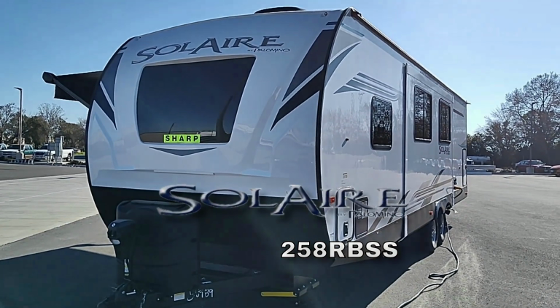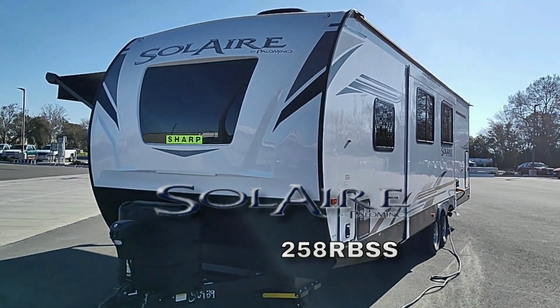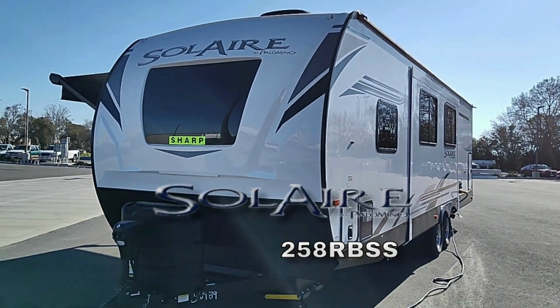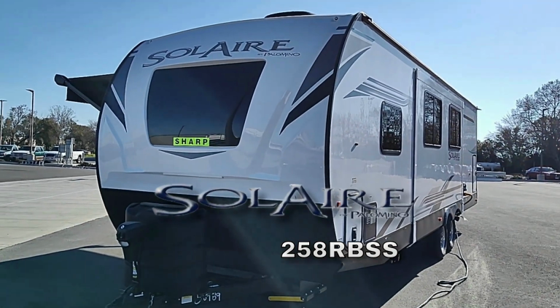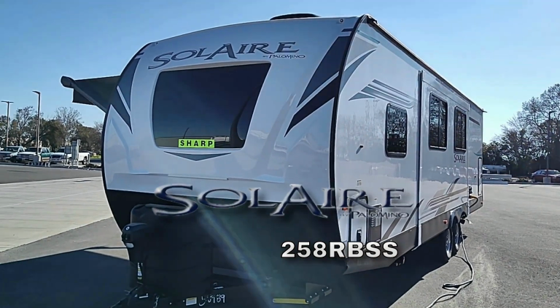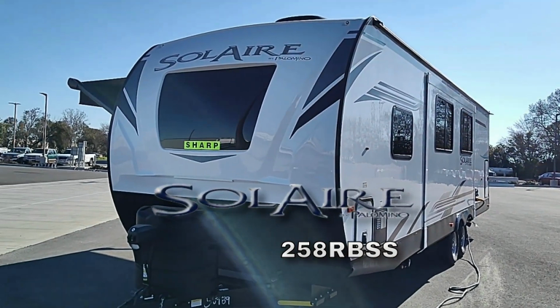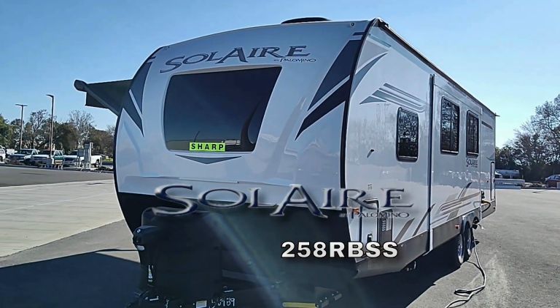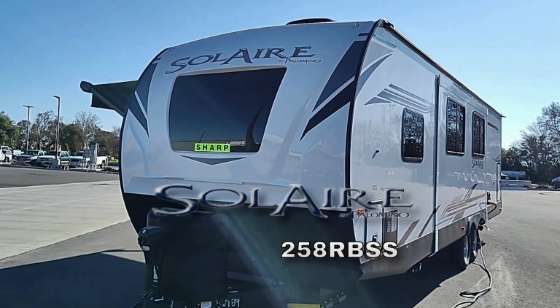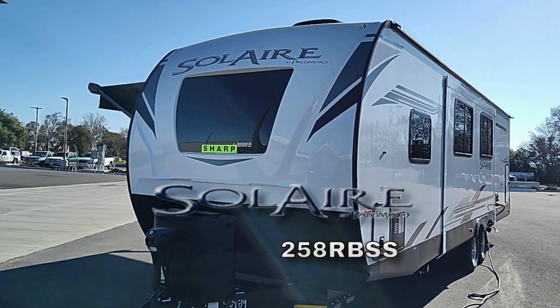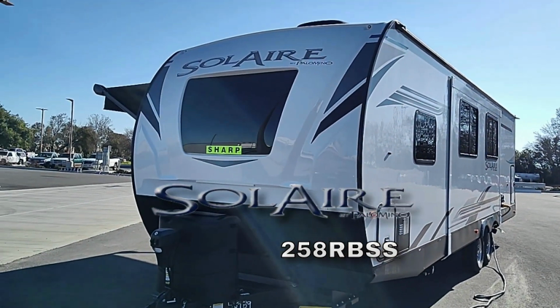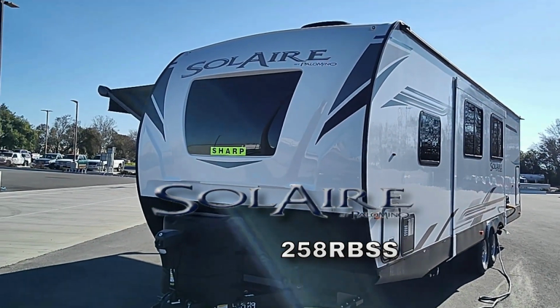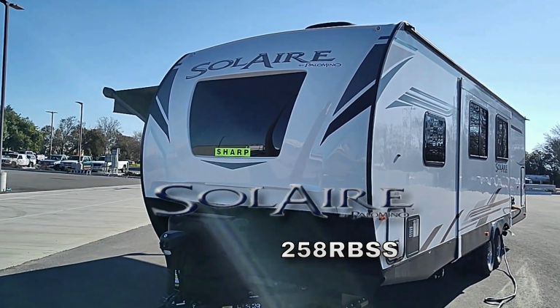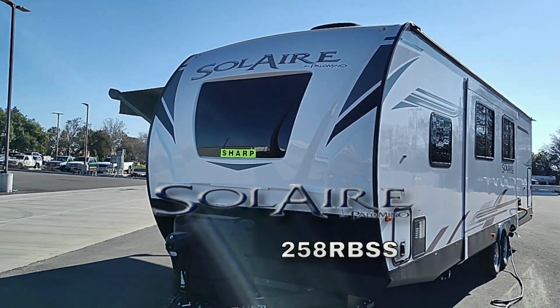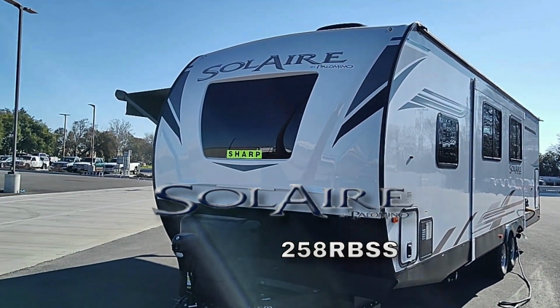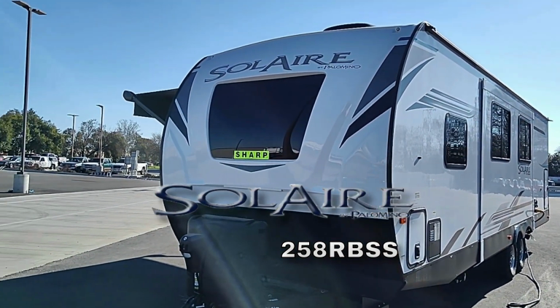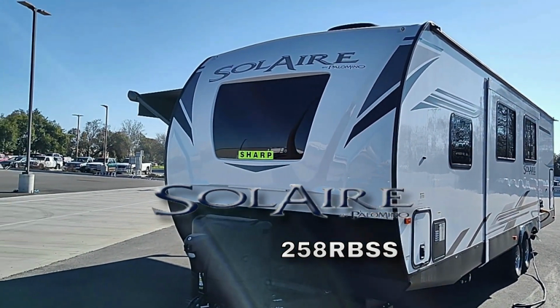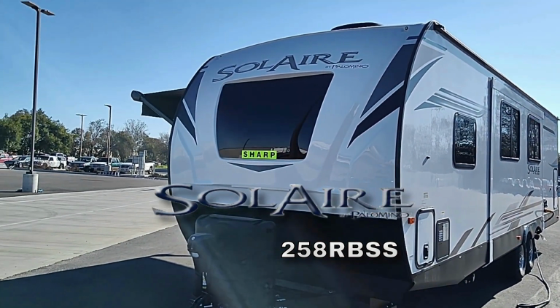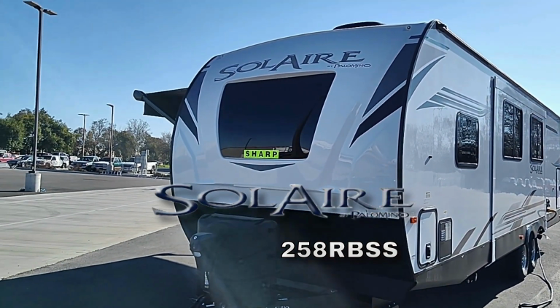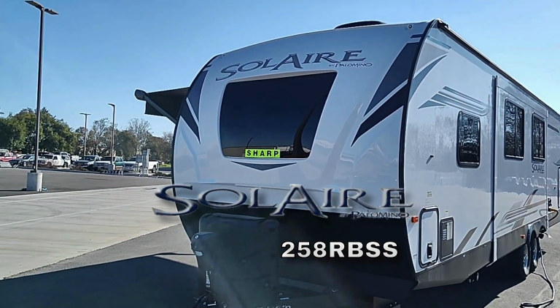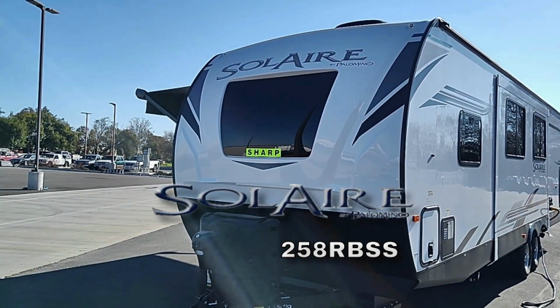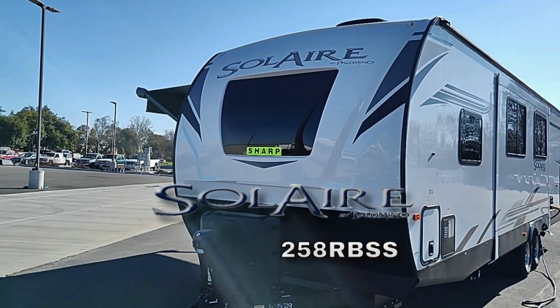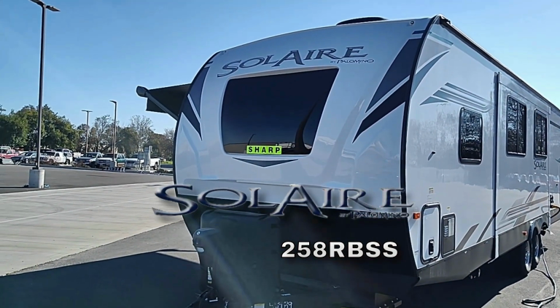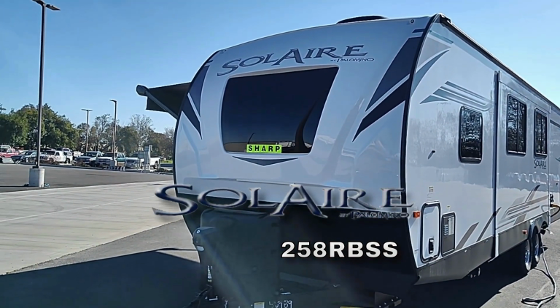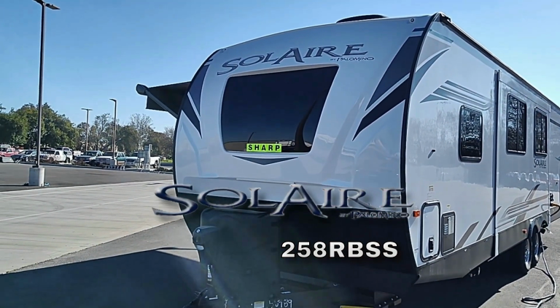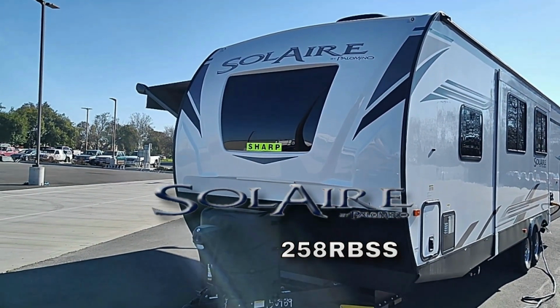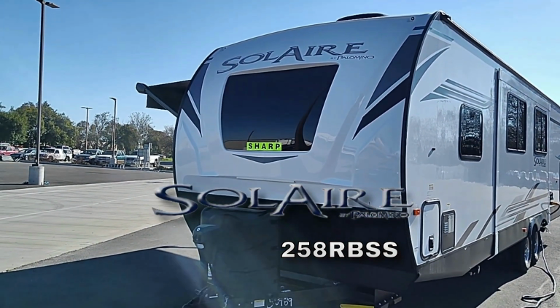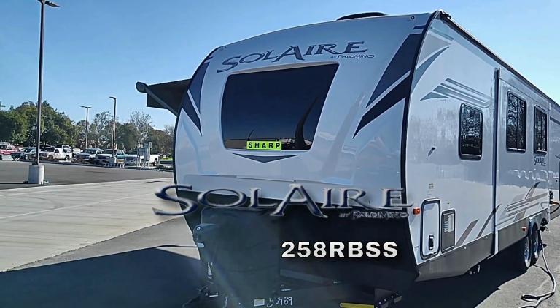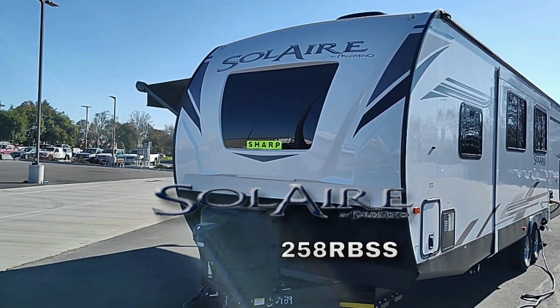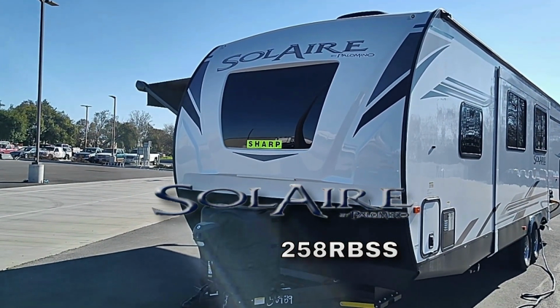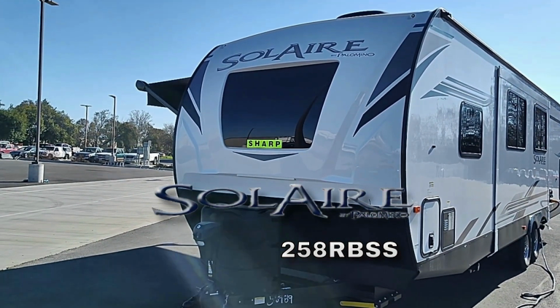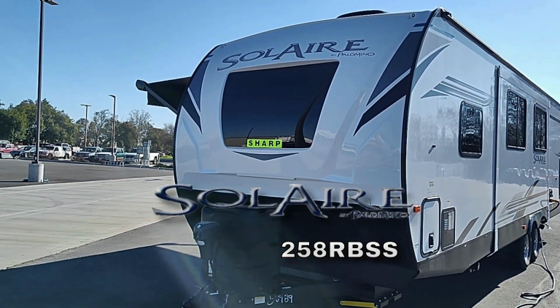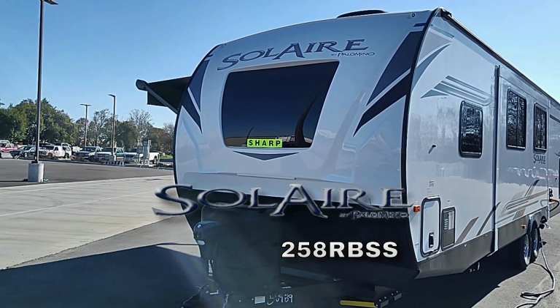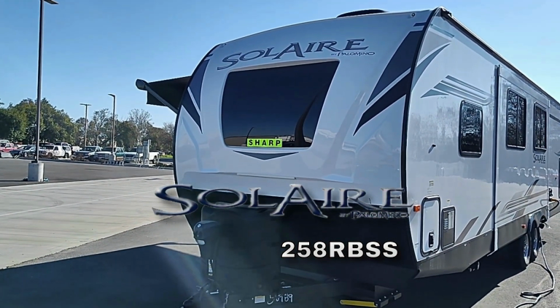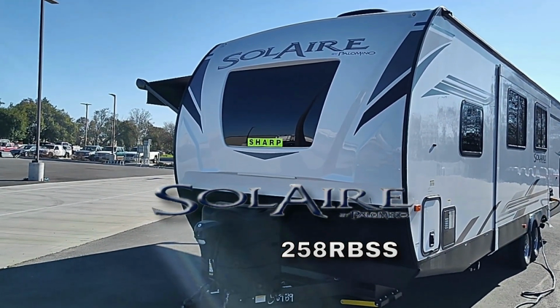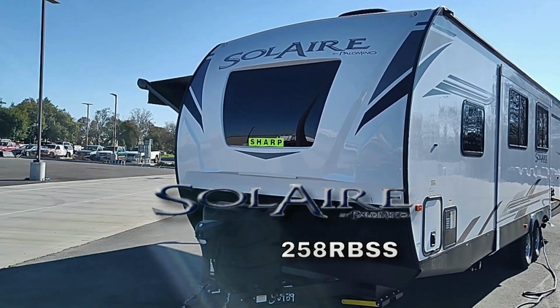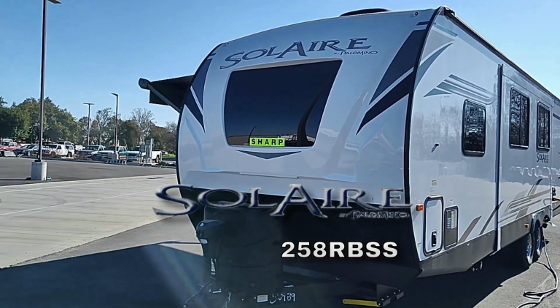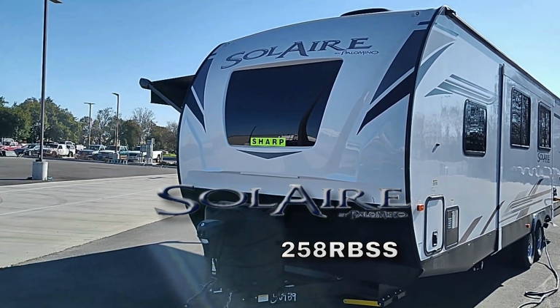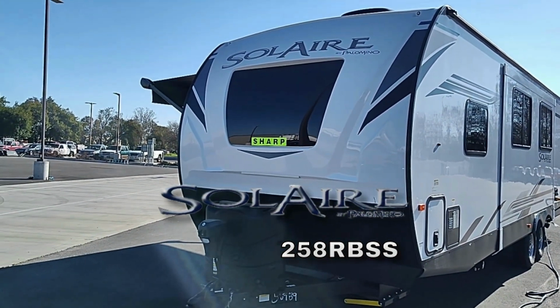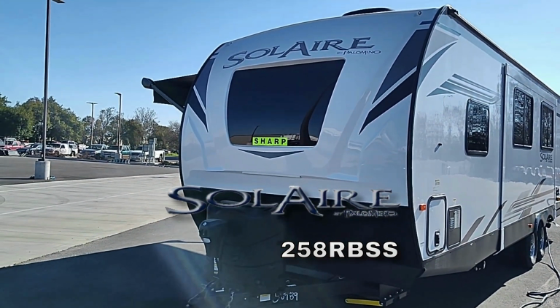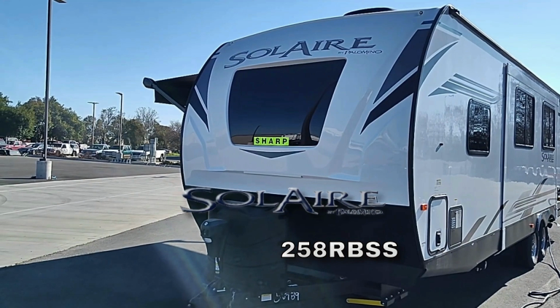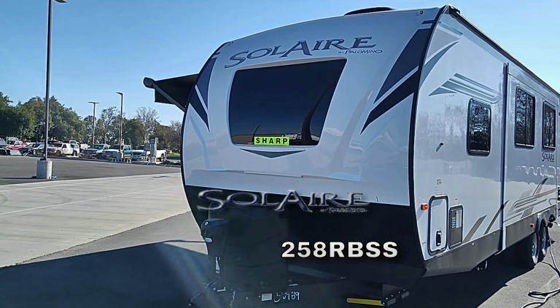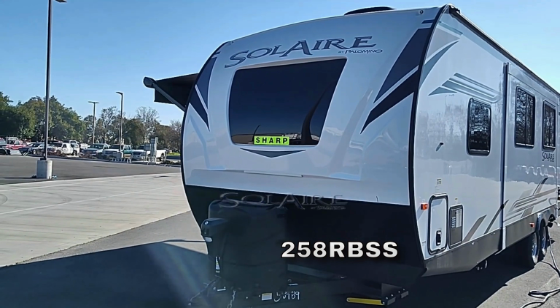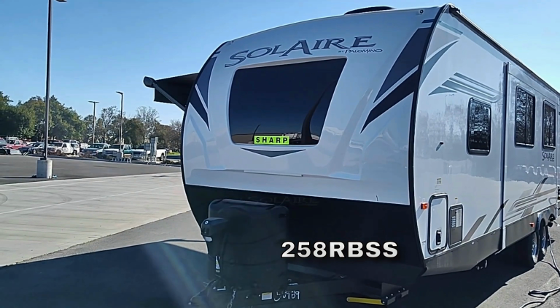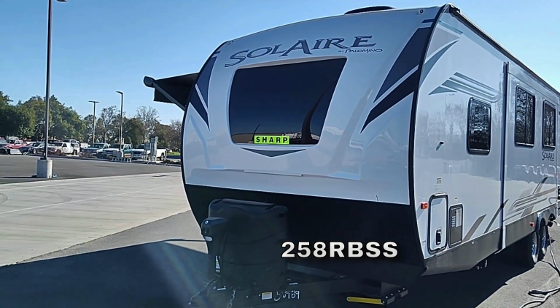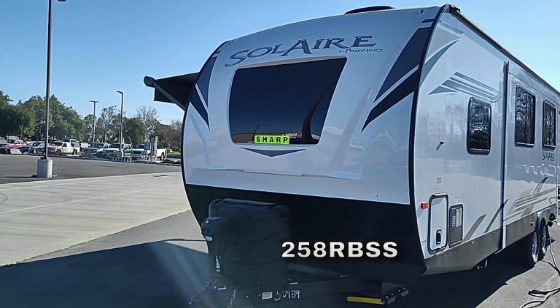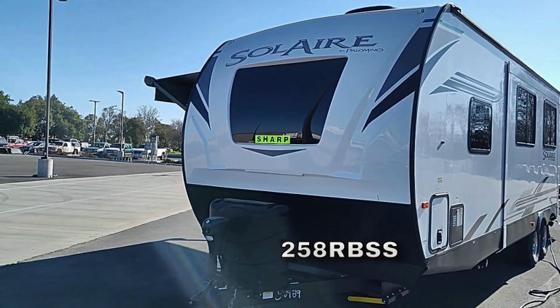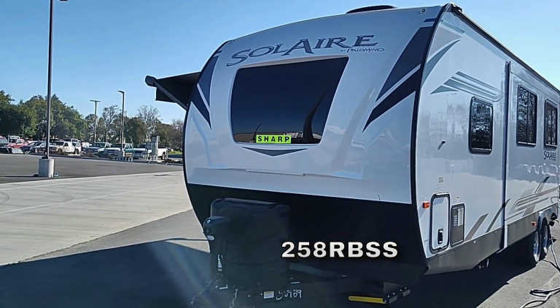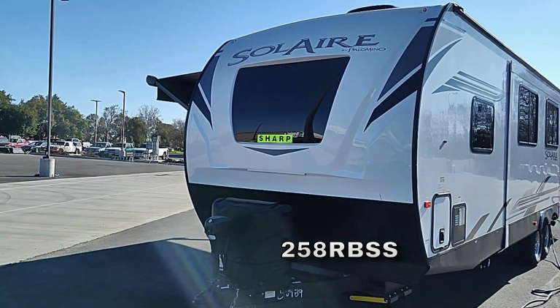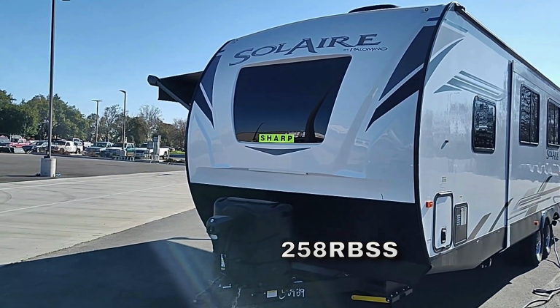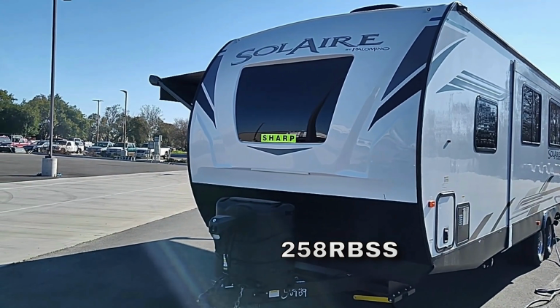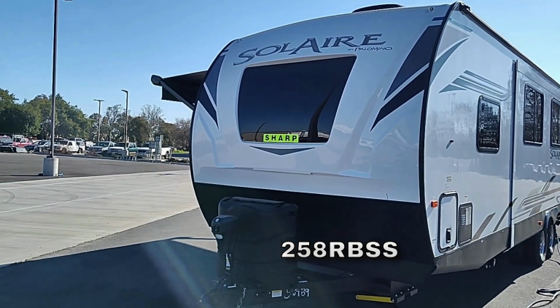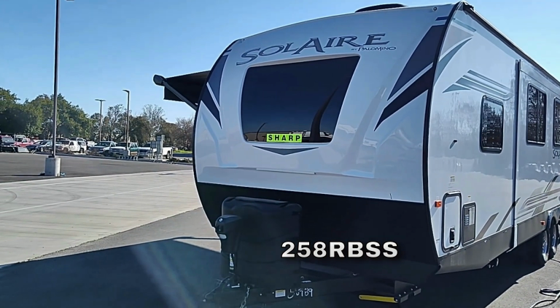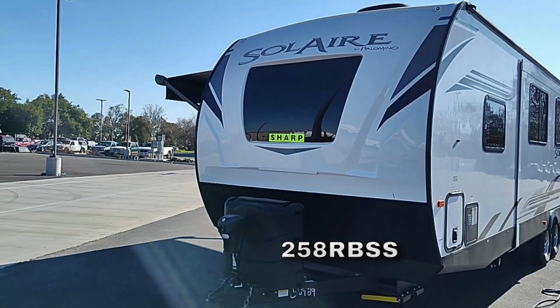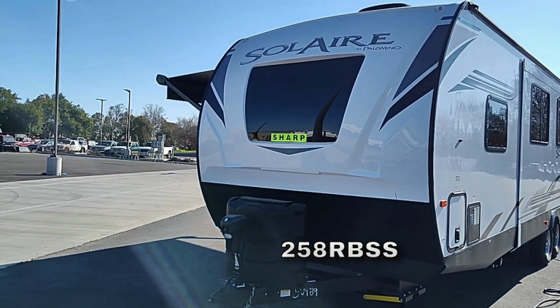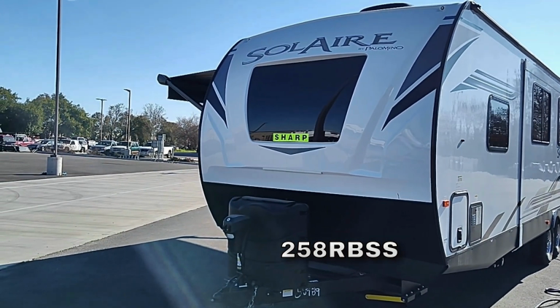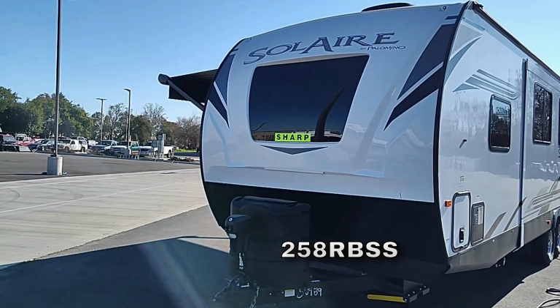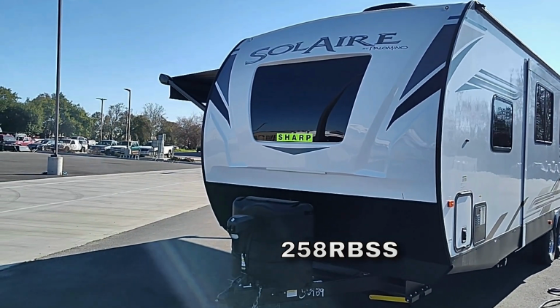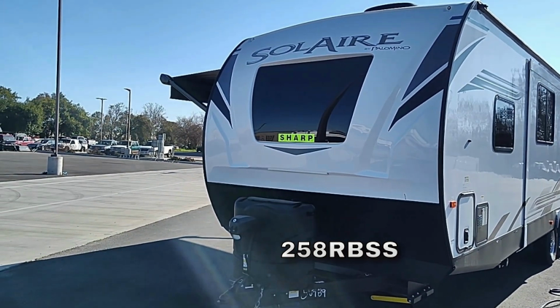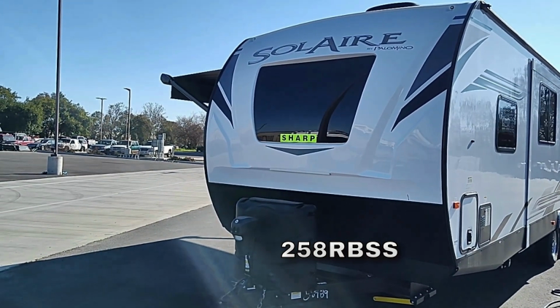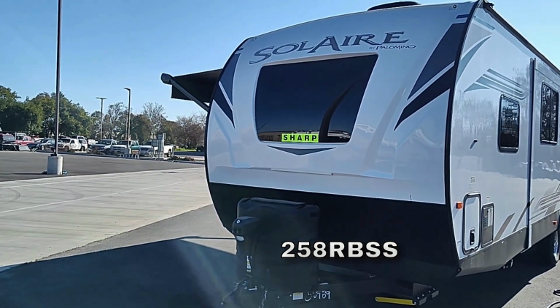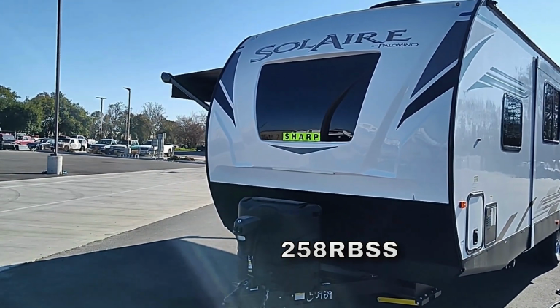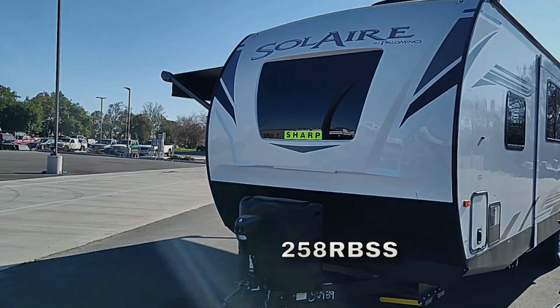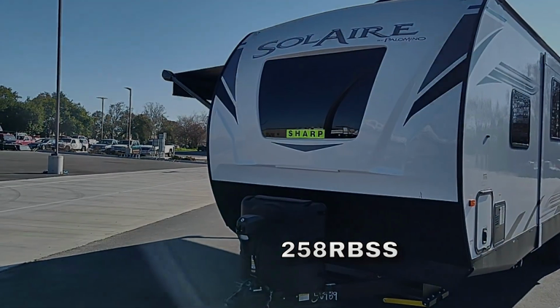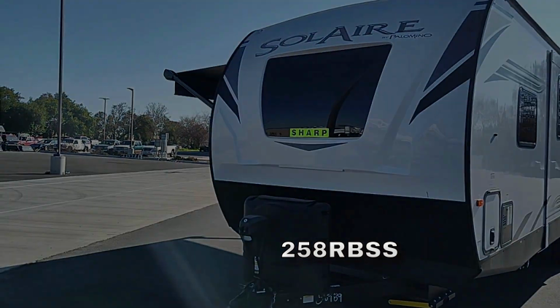Today we're going to take a look at the Solaire 258 RBSS.